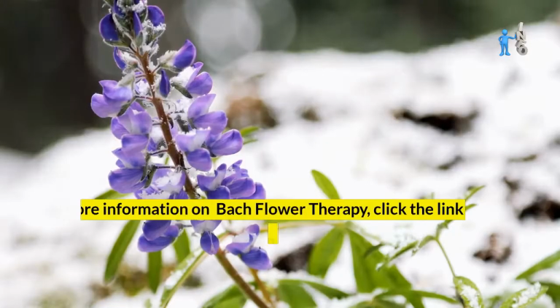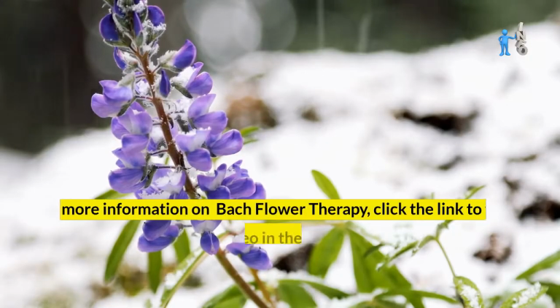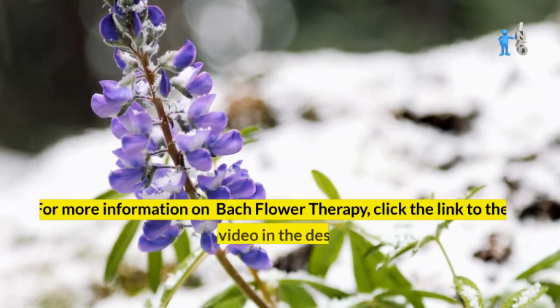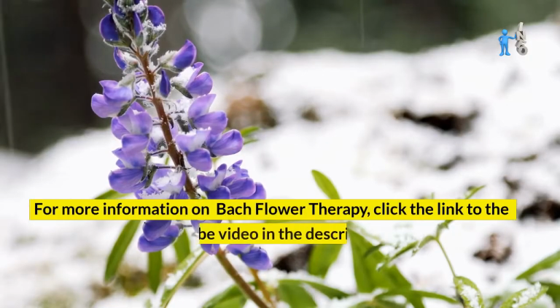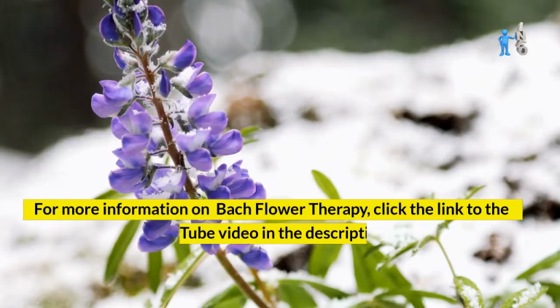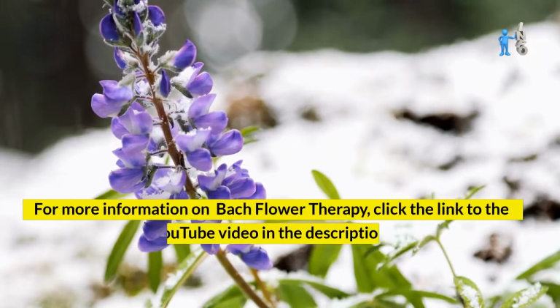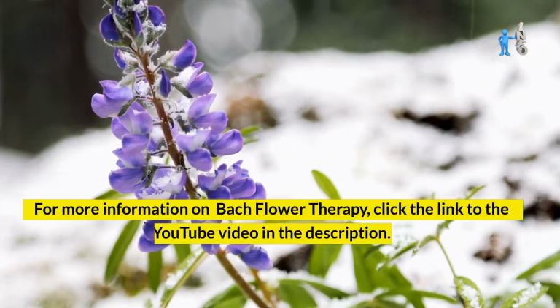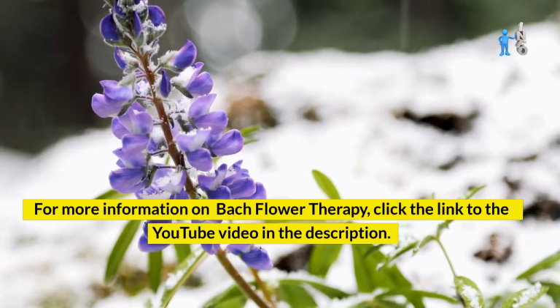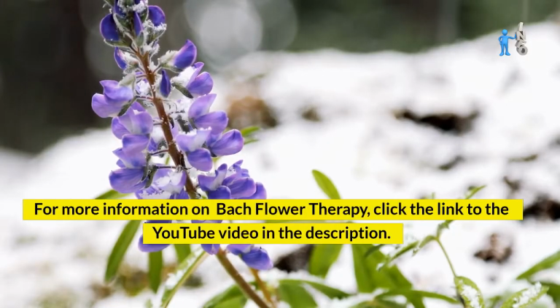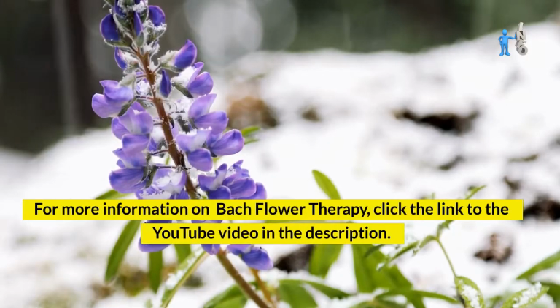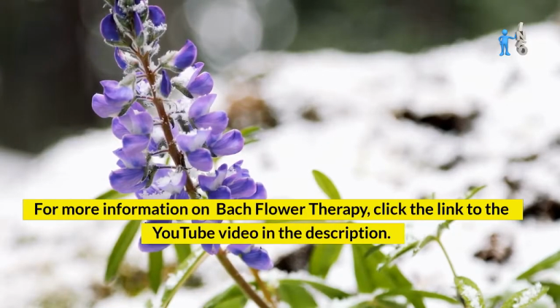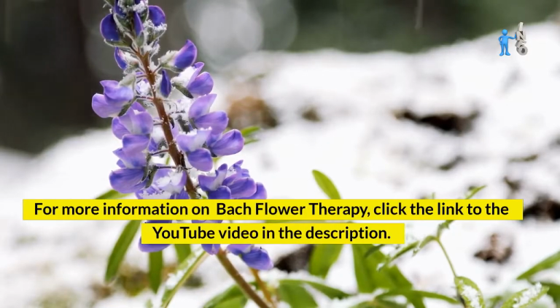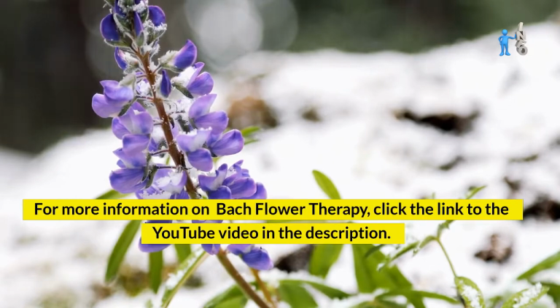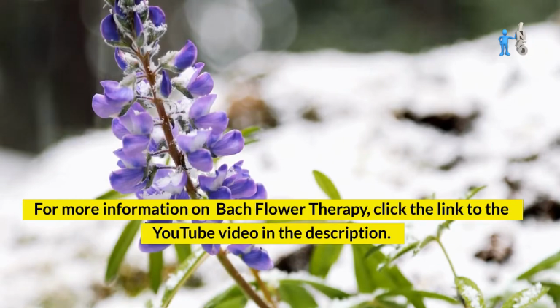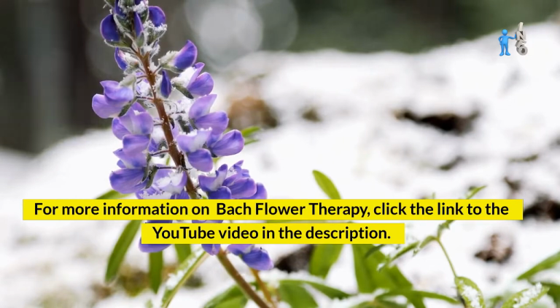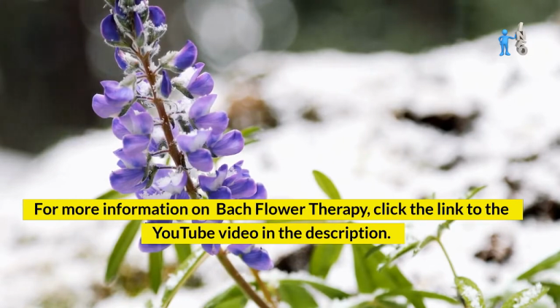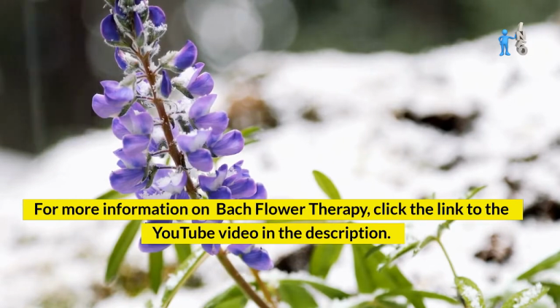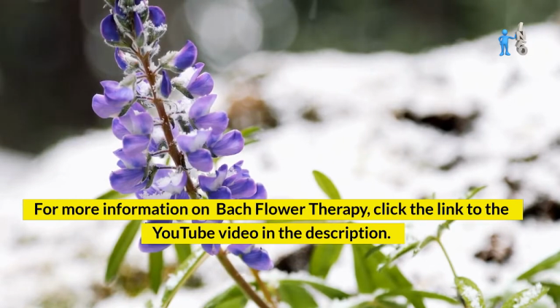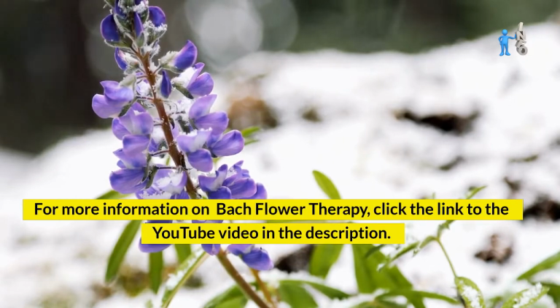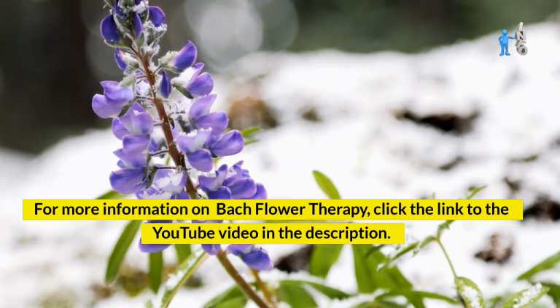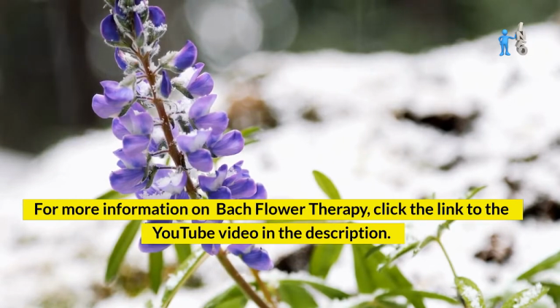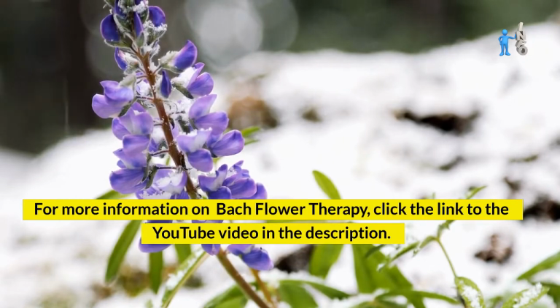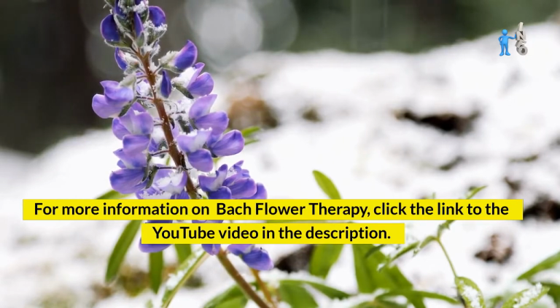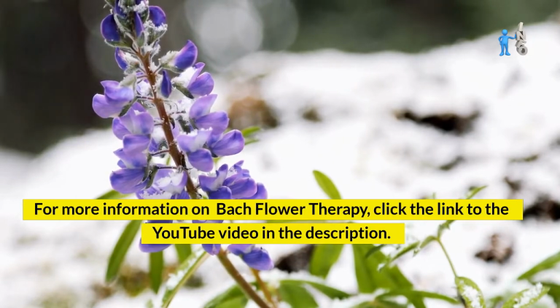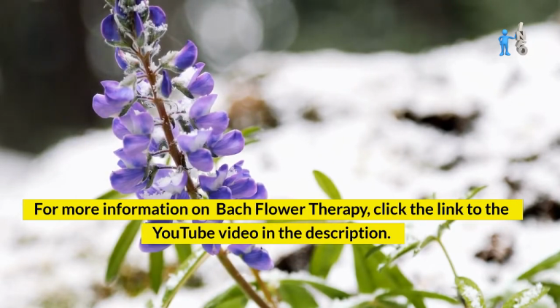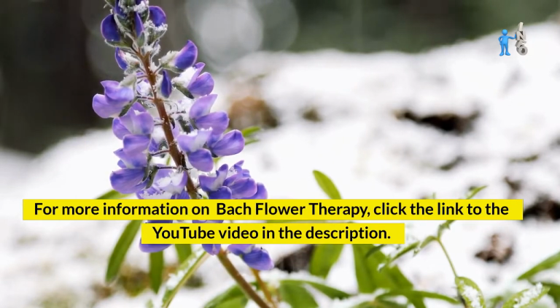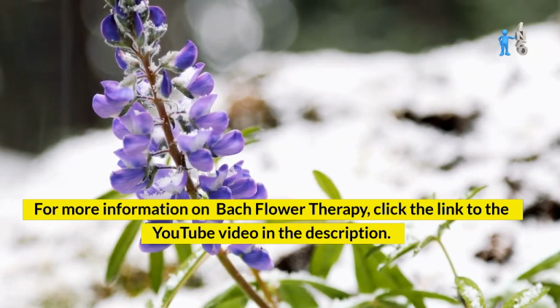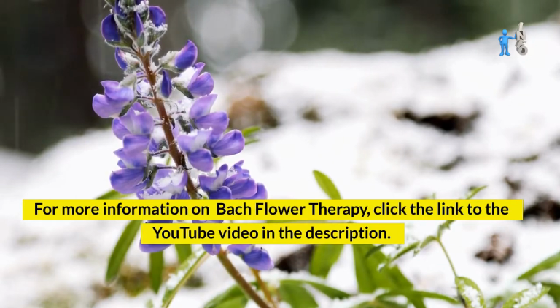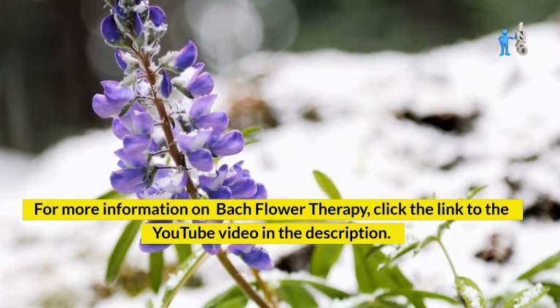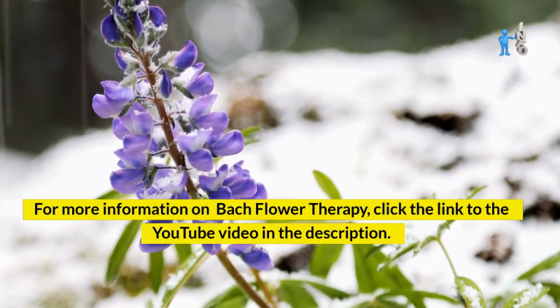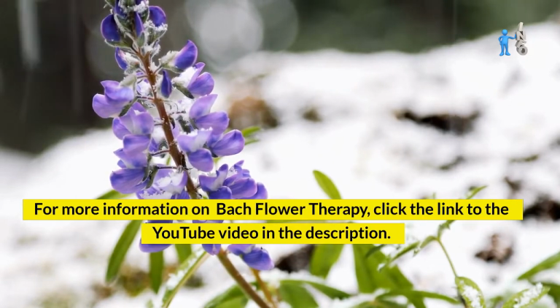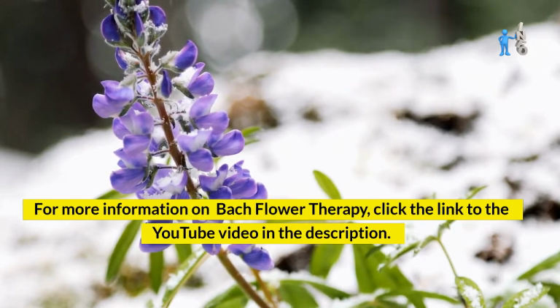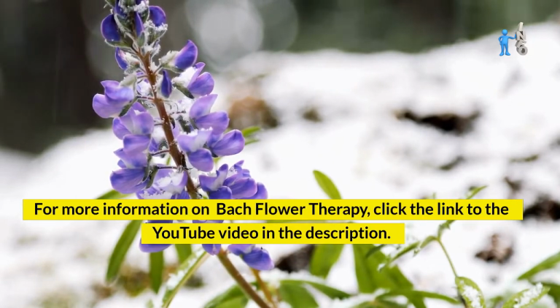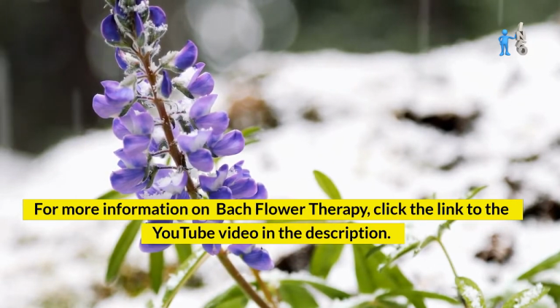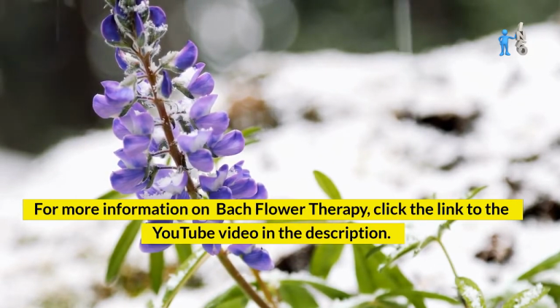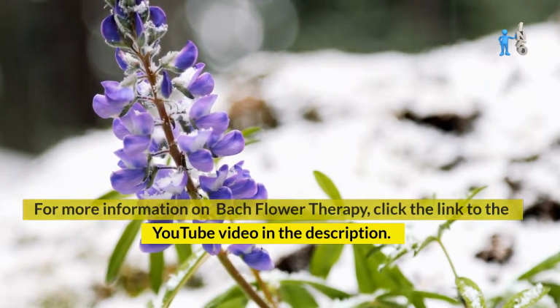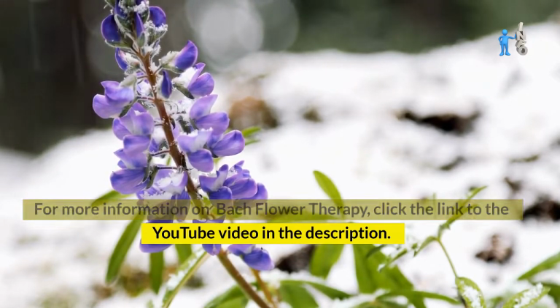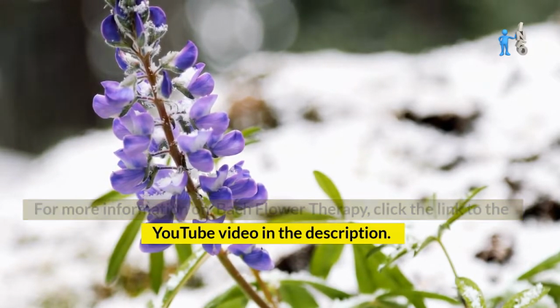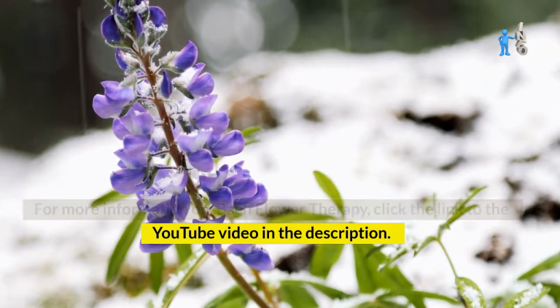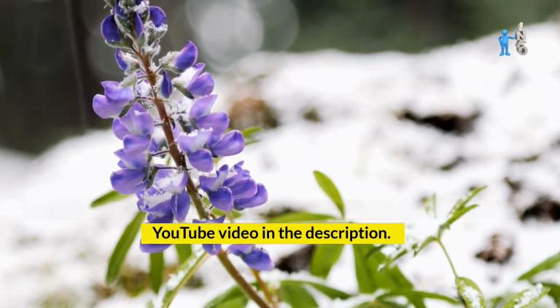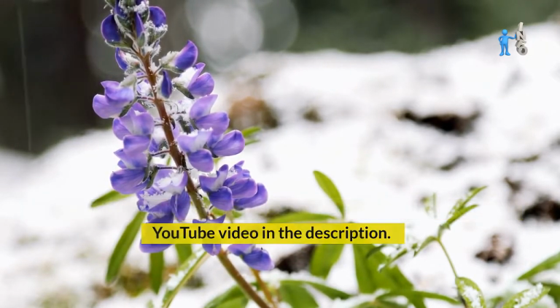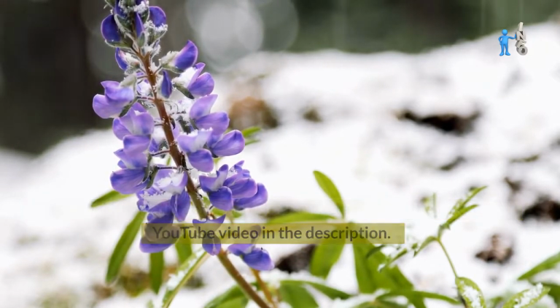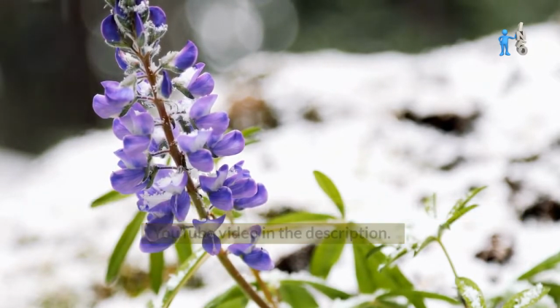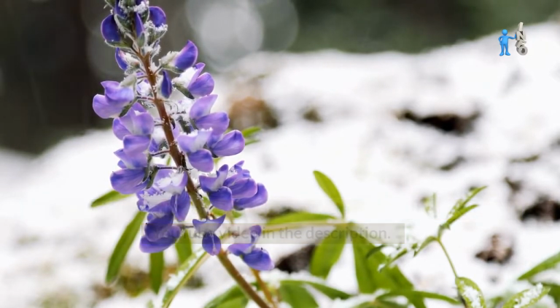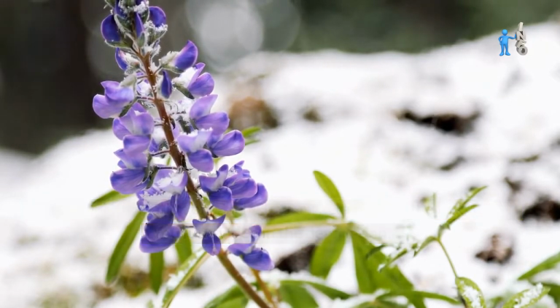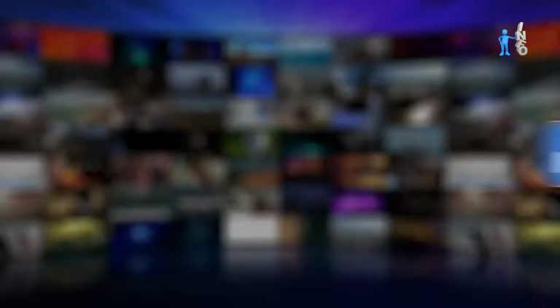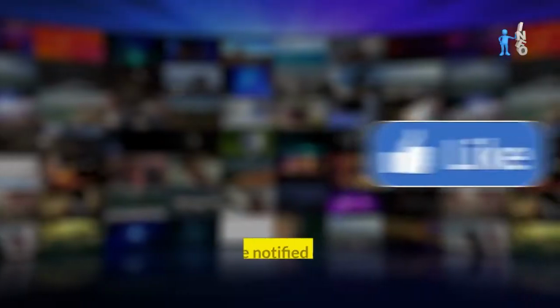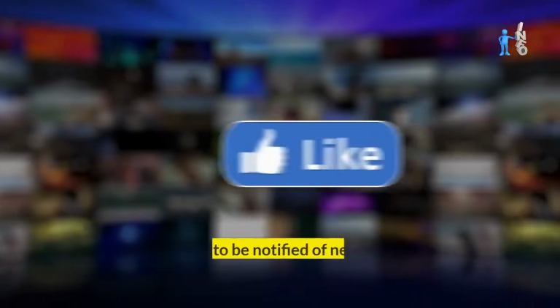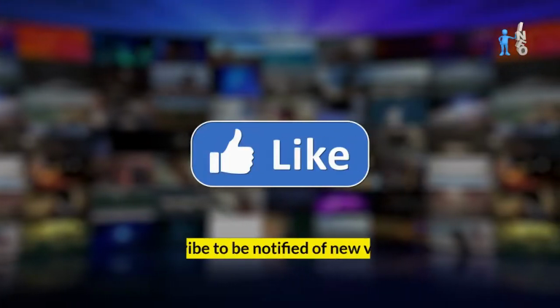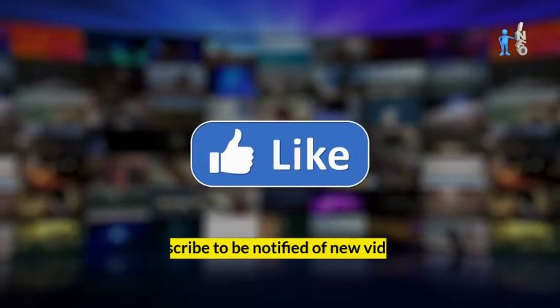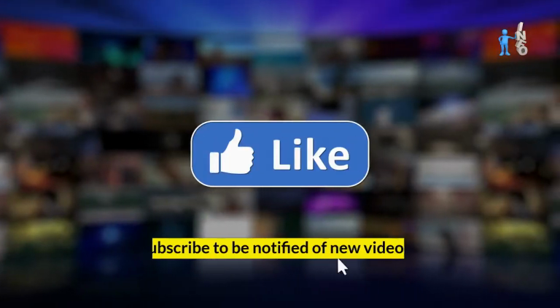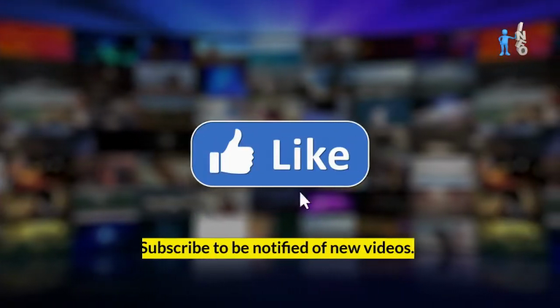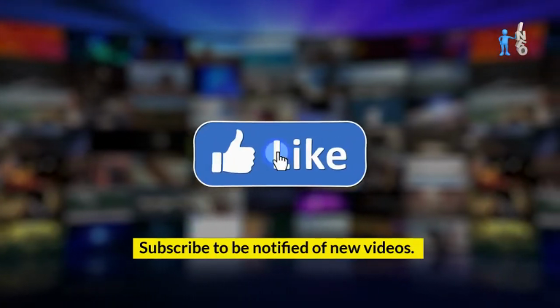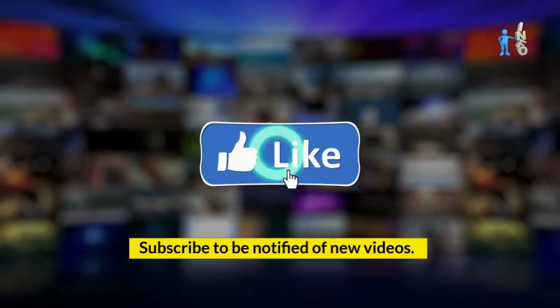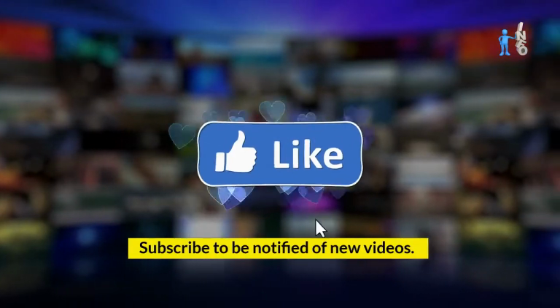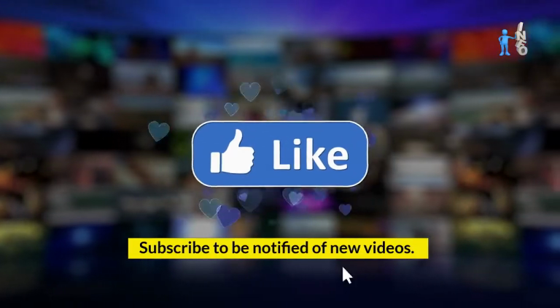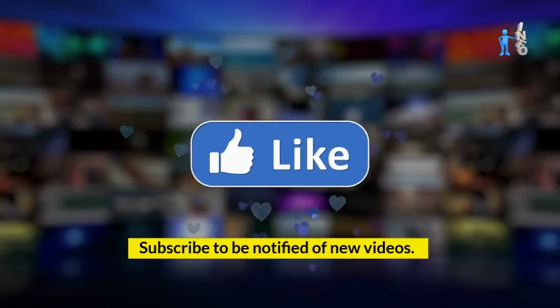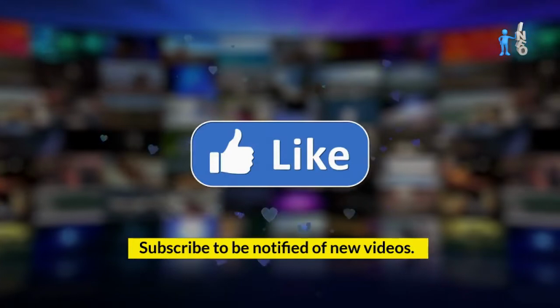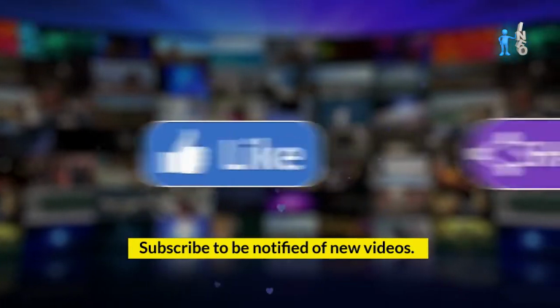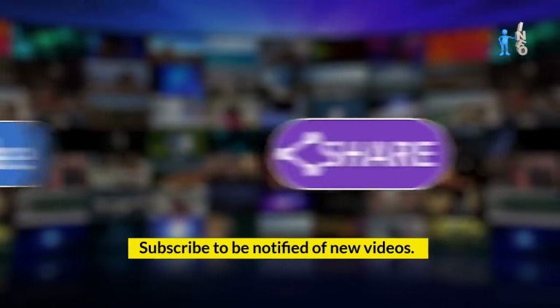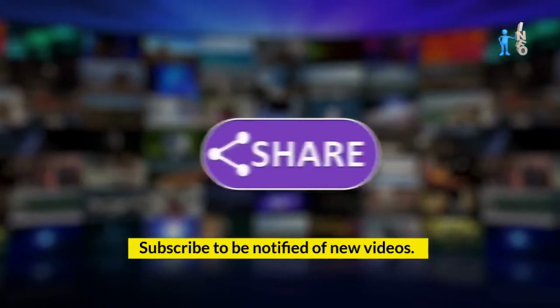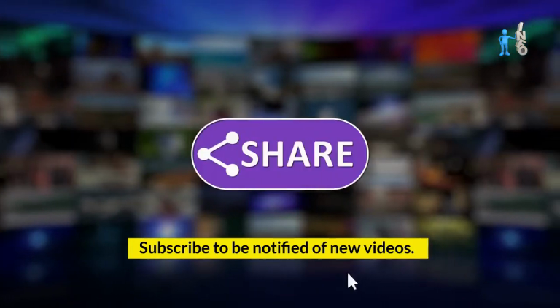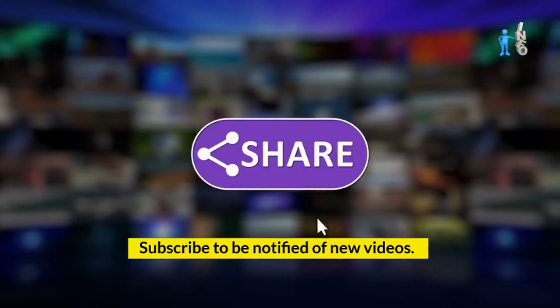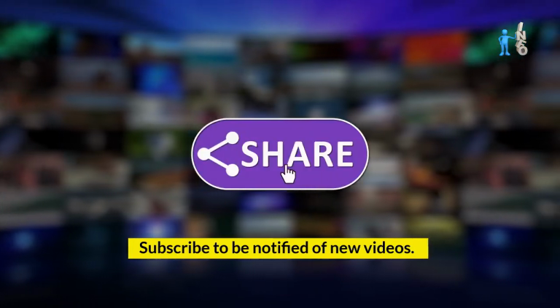For more information on Bach flower therapy, click the link to the YouTube video in the description. Subscribe to be notified of new videos.